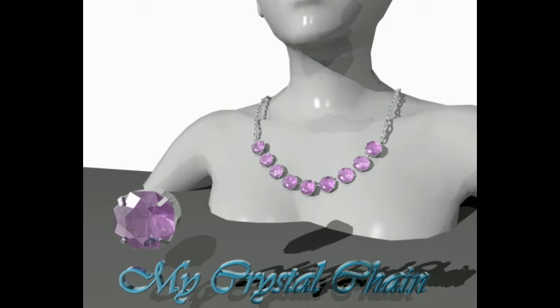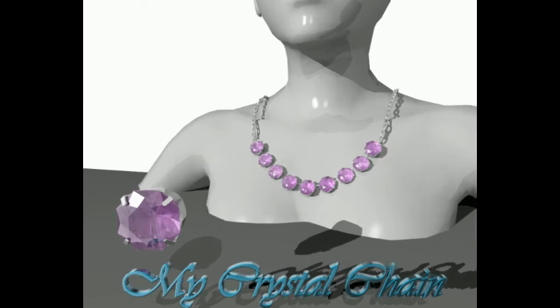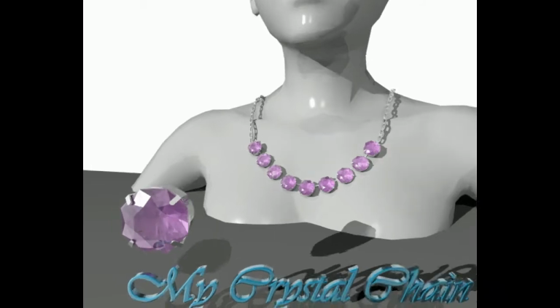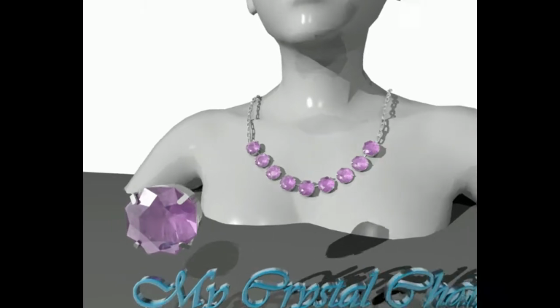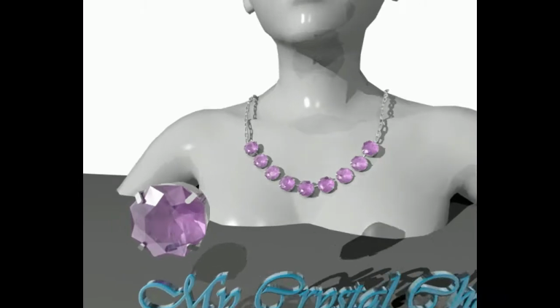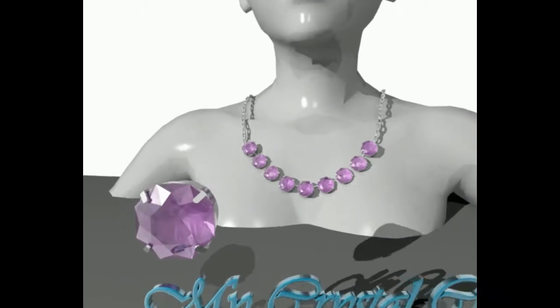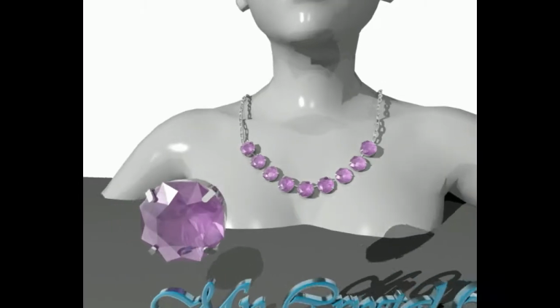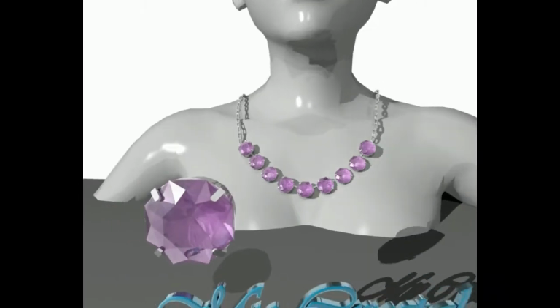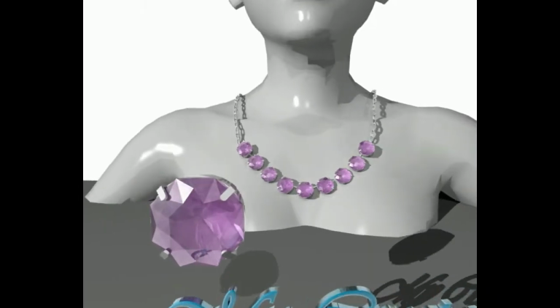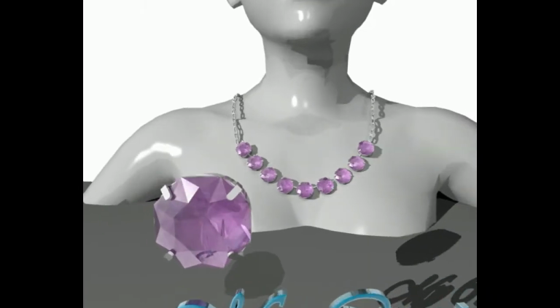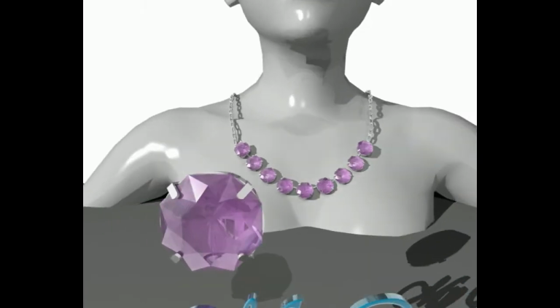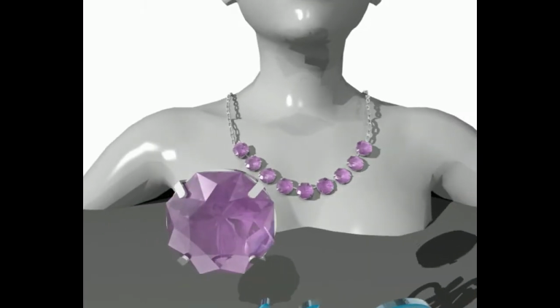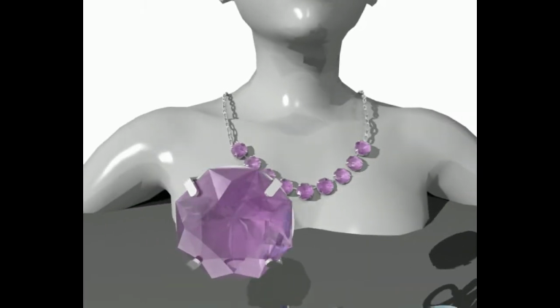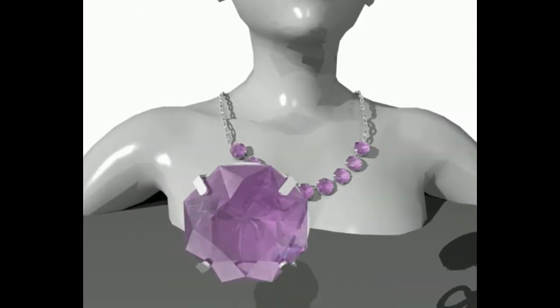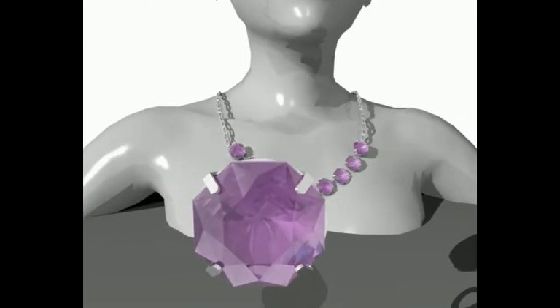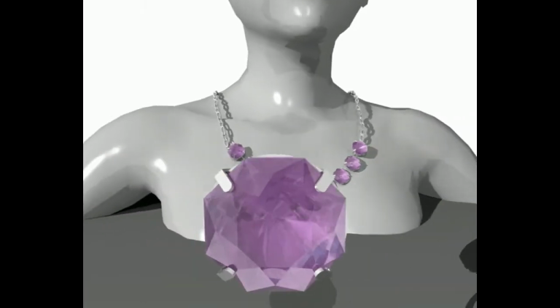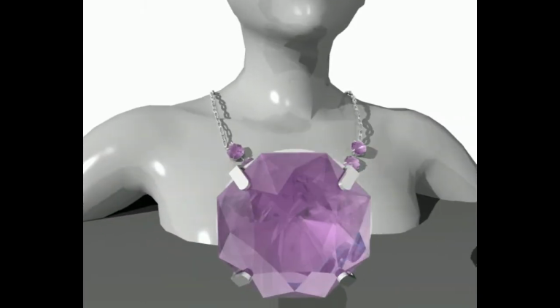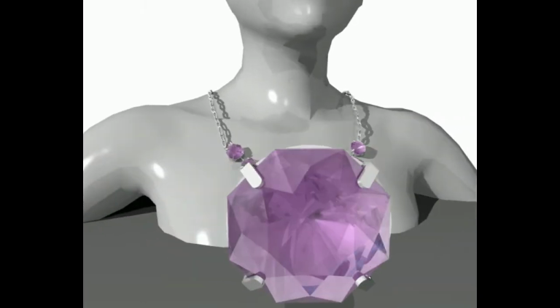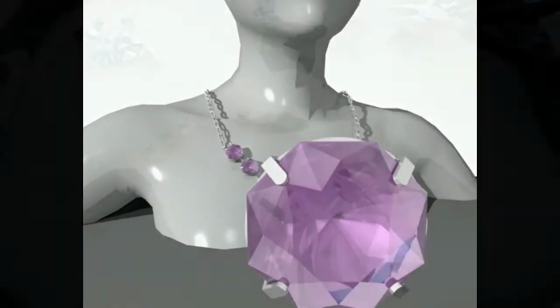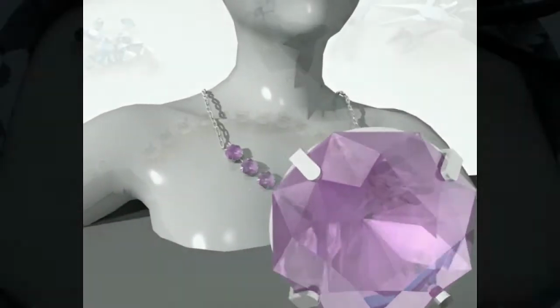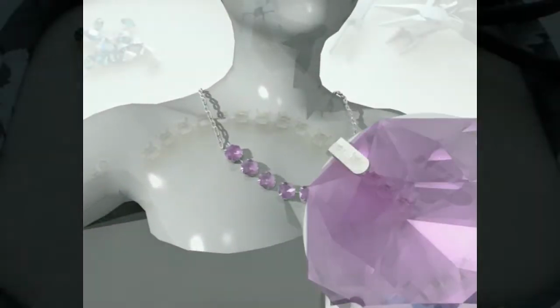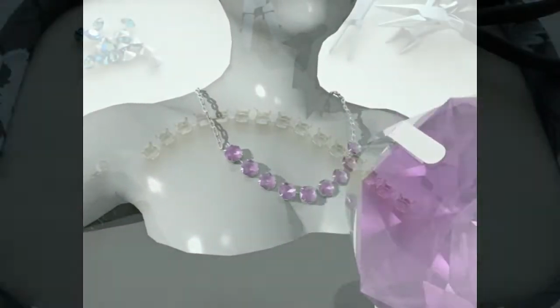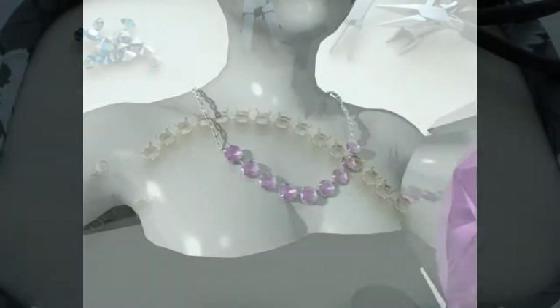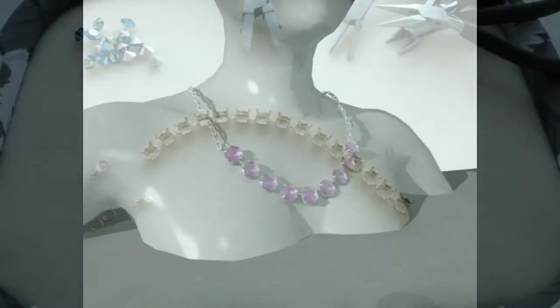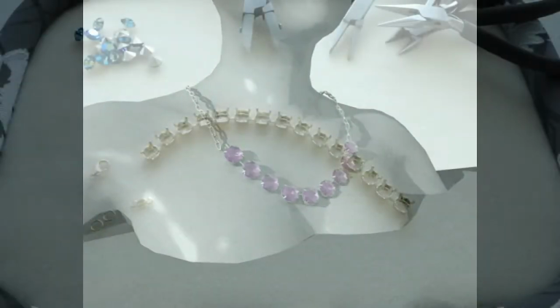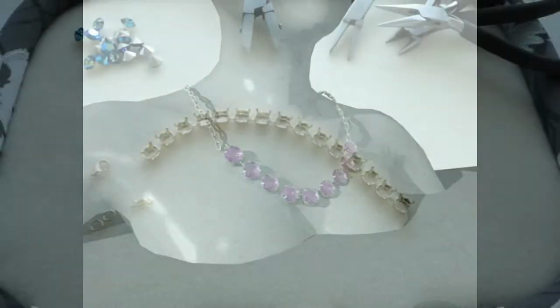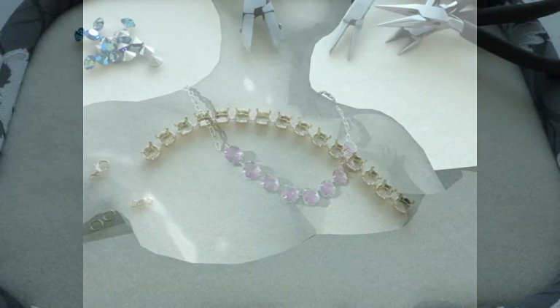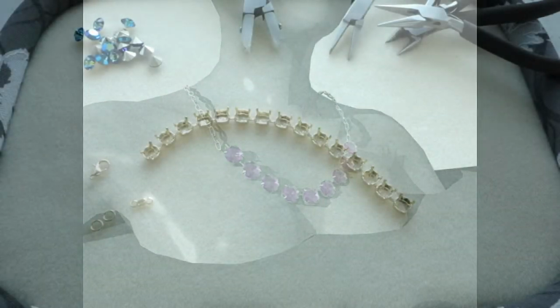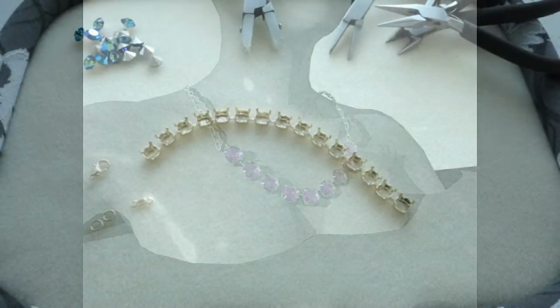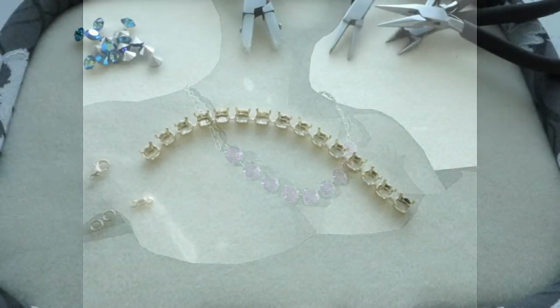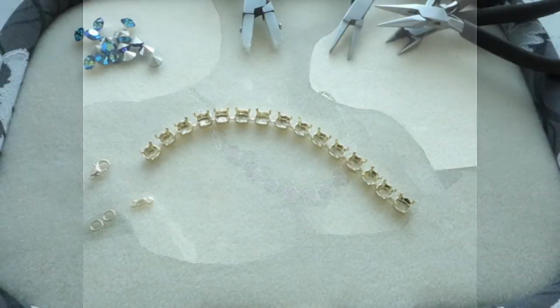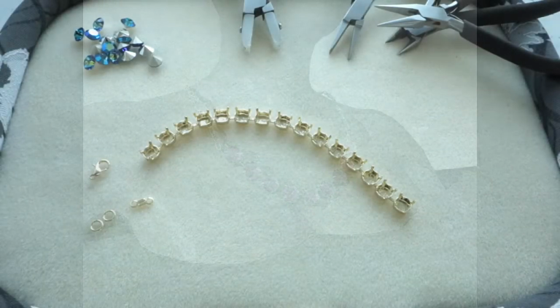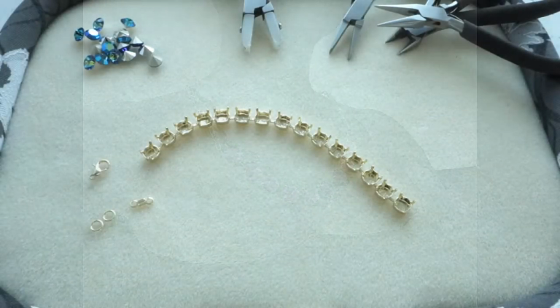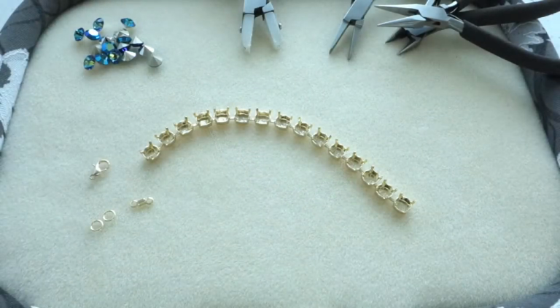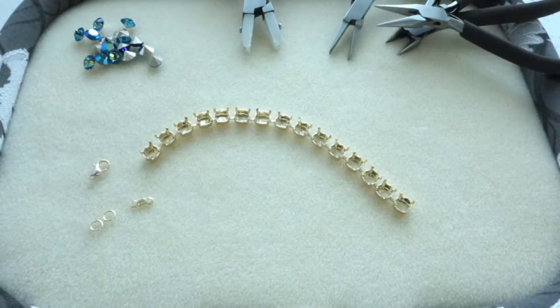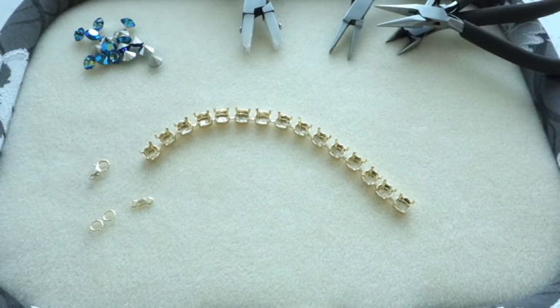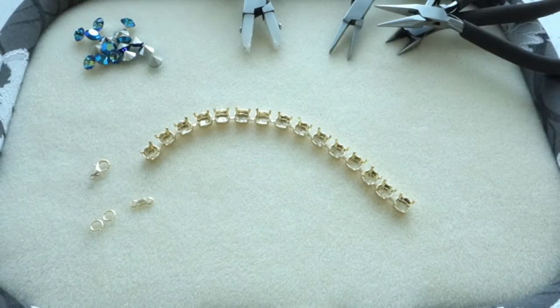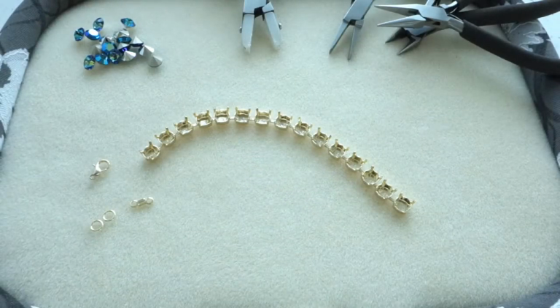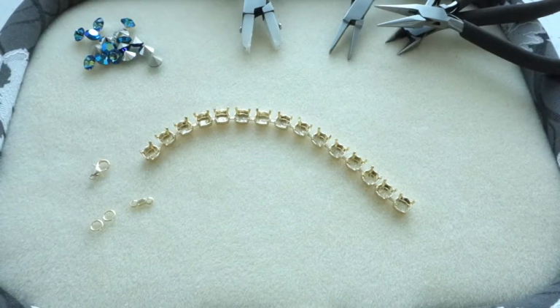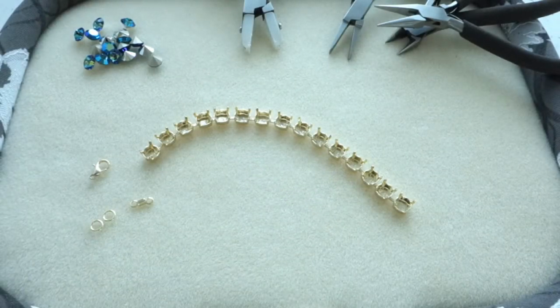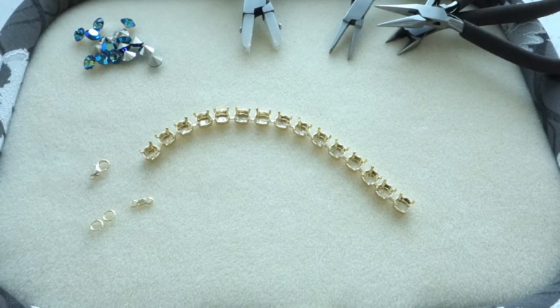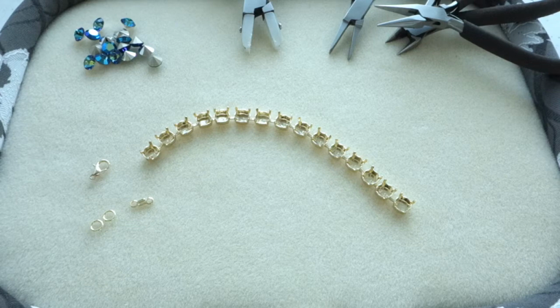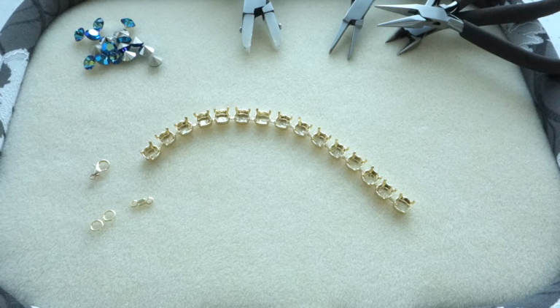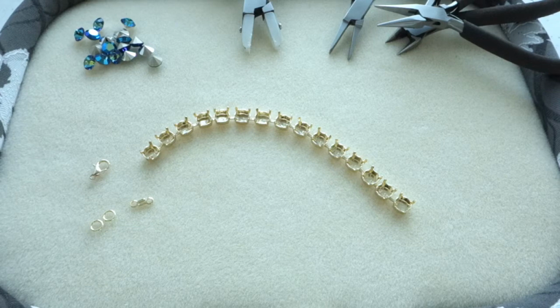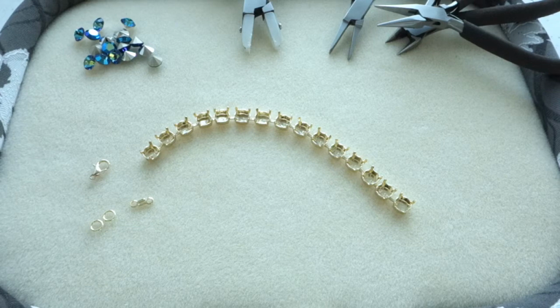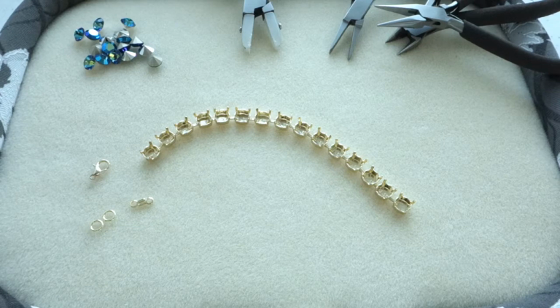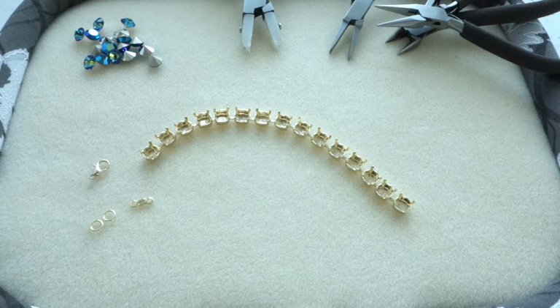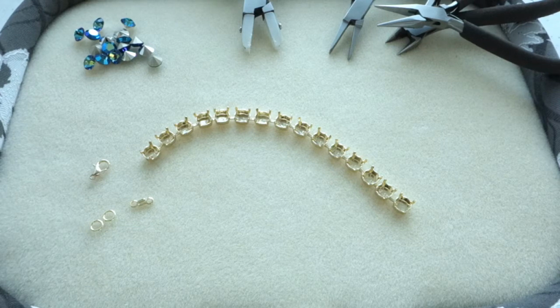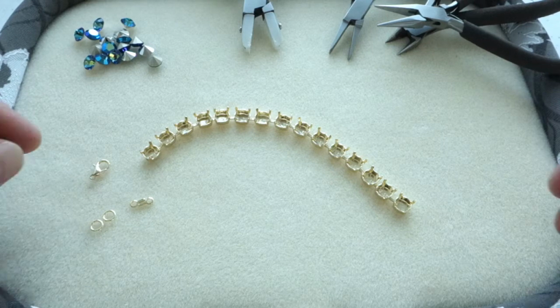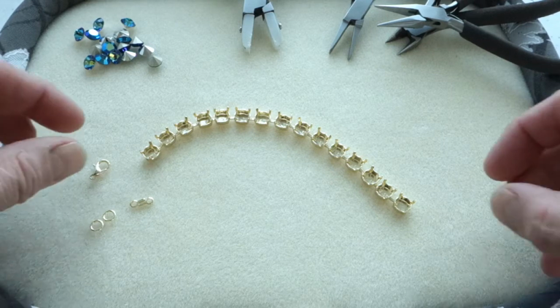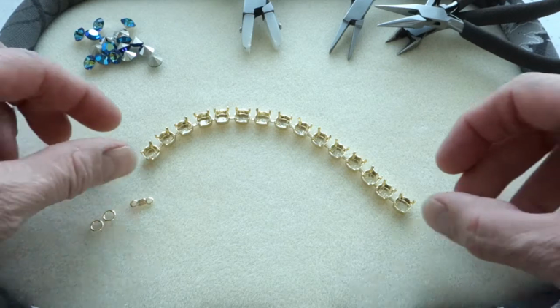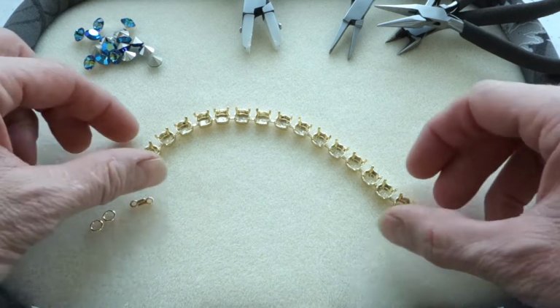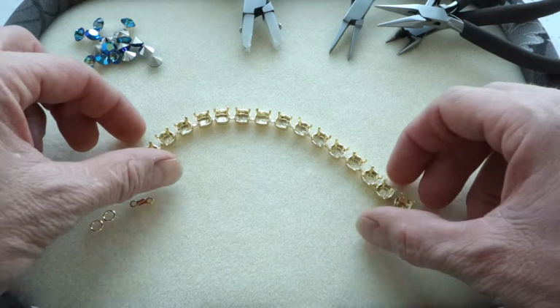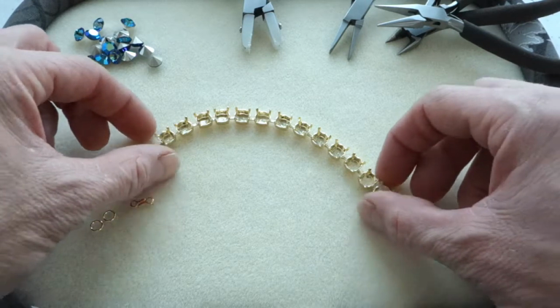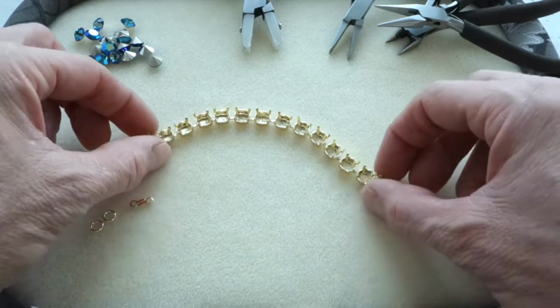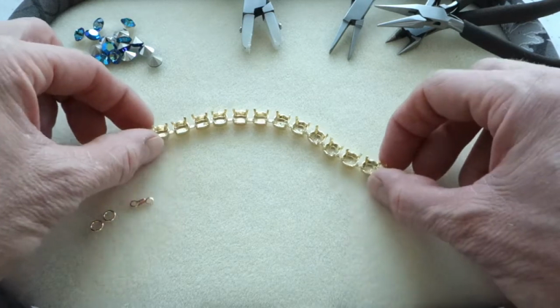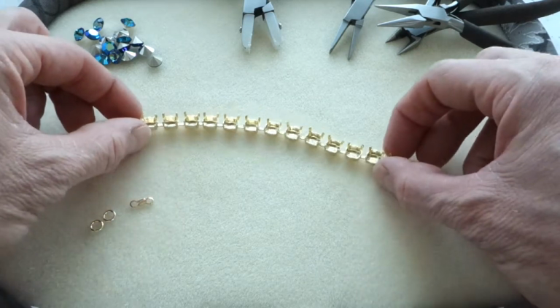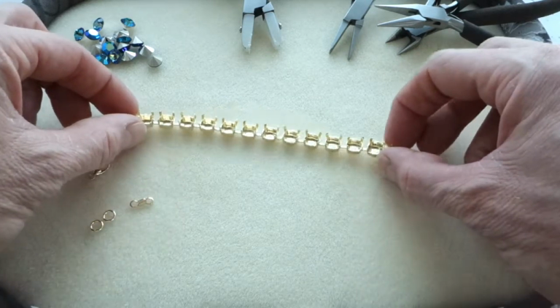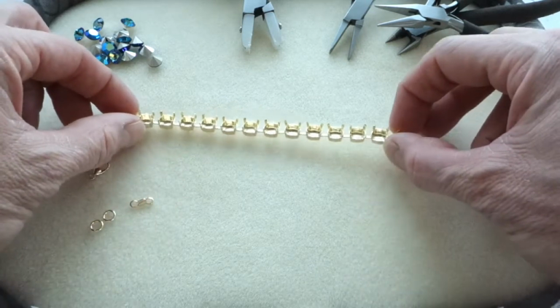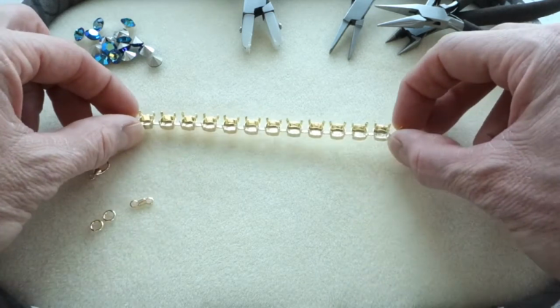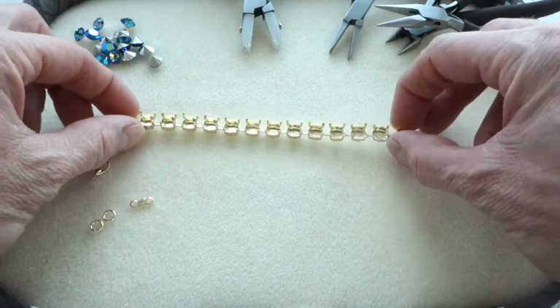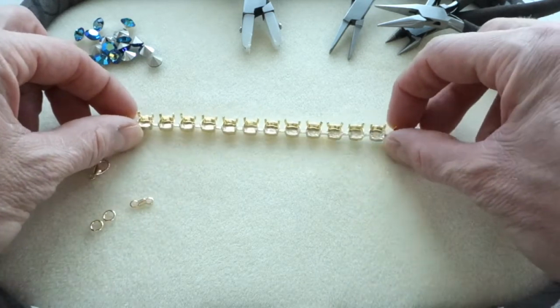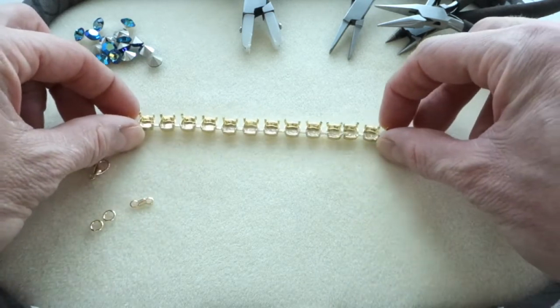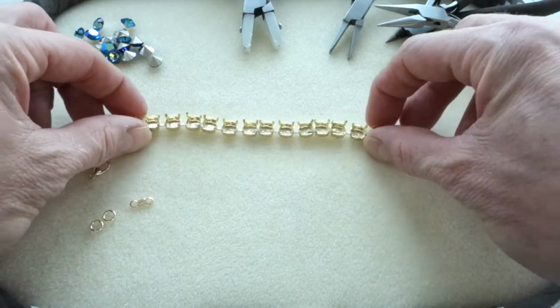Welcome to my crystal chain. I'm going to show you how to make a simple bracelet with cup chain. The super sparkle bracelet.